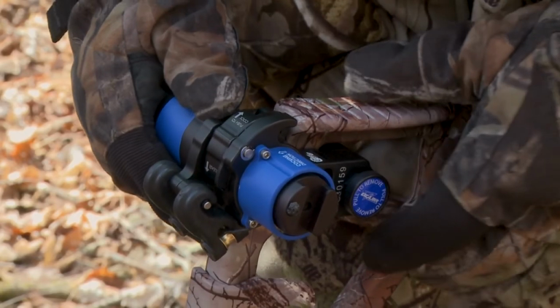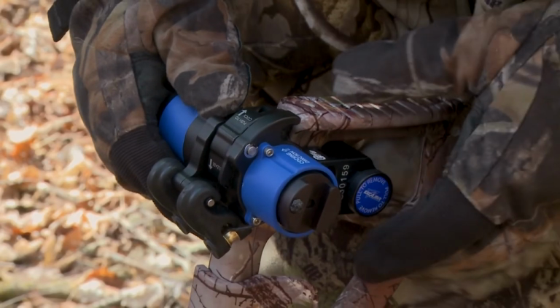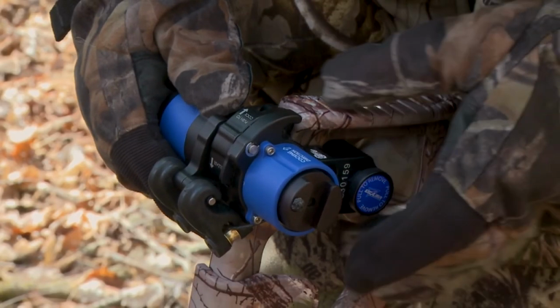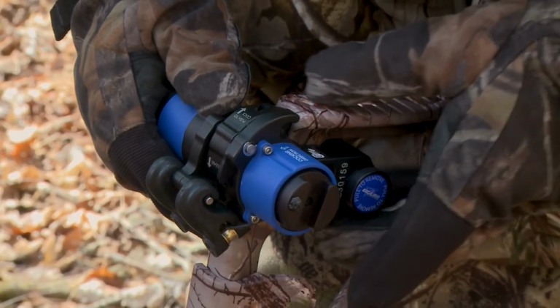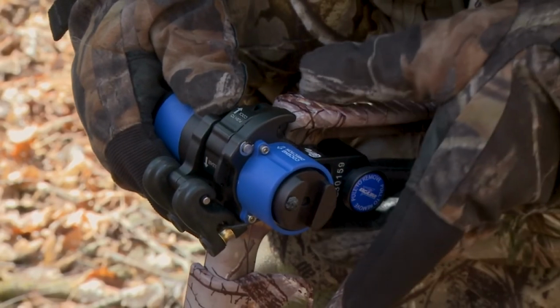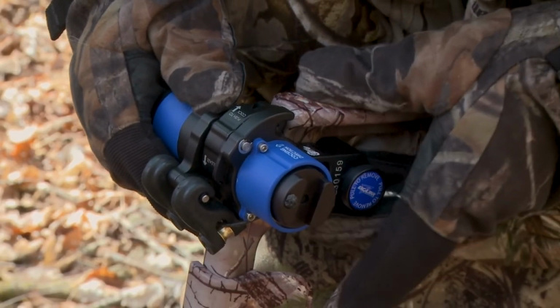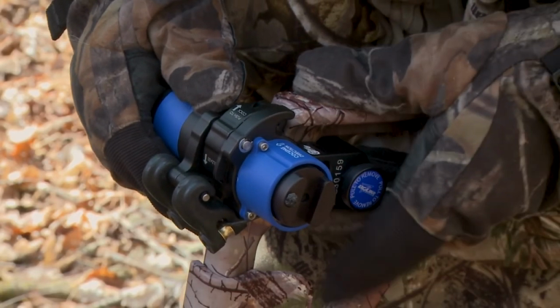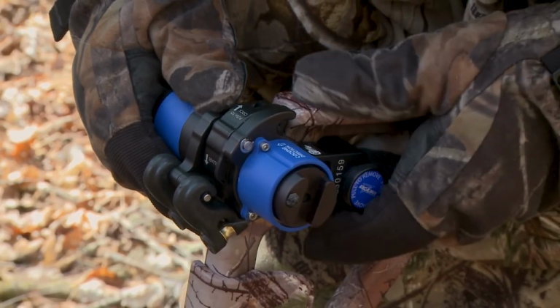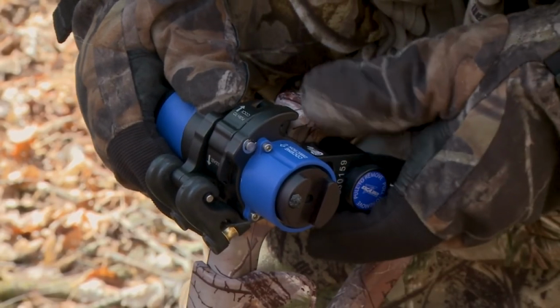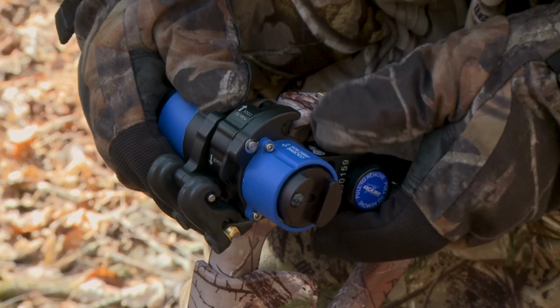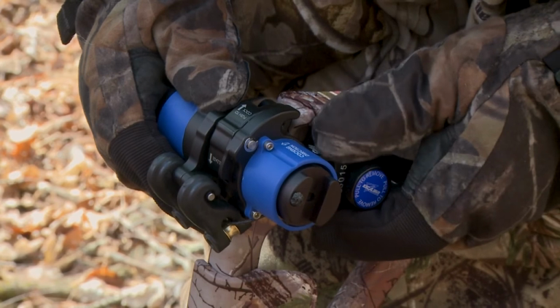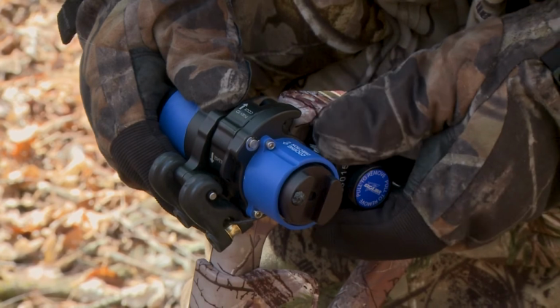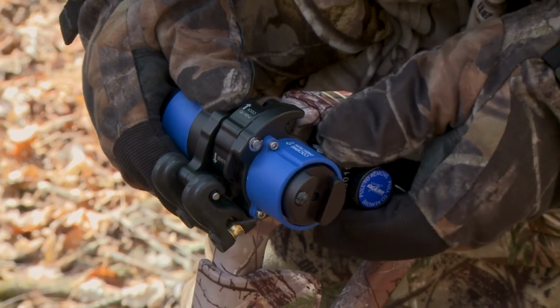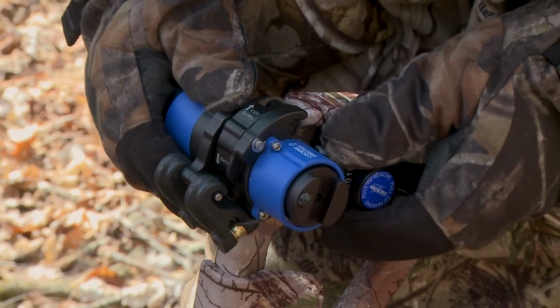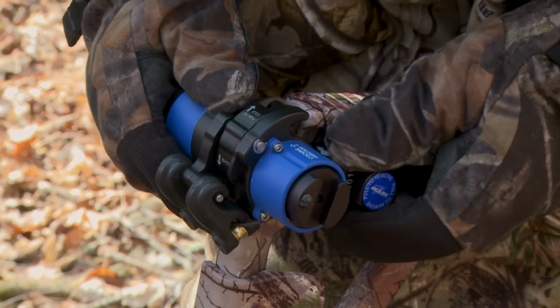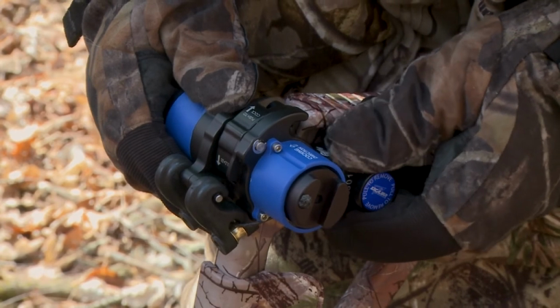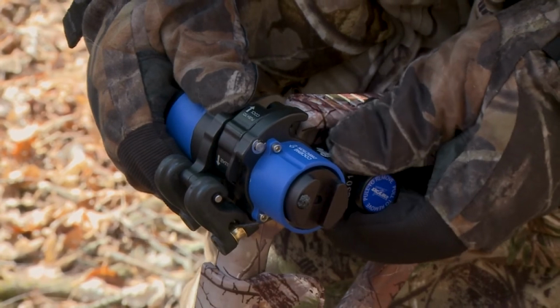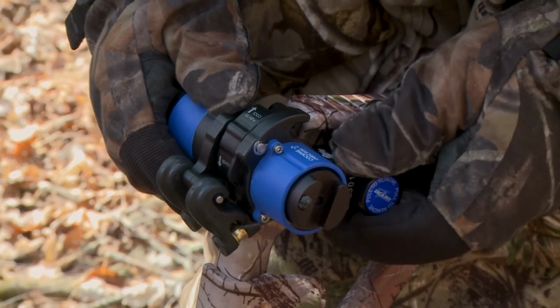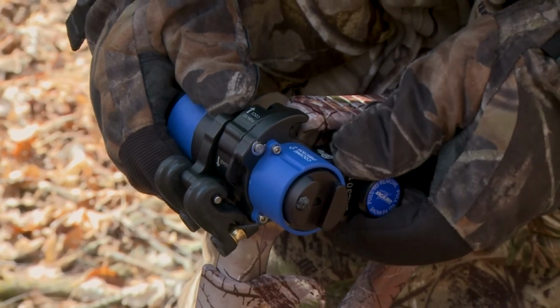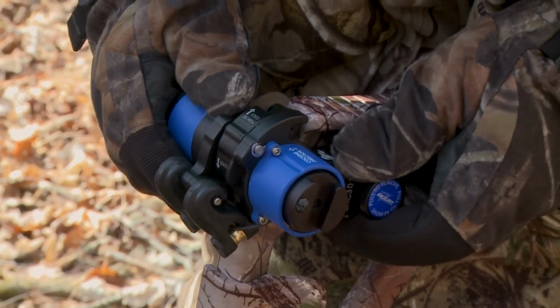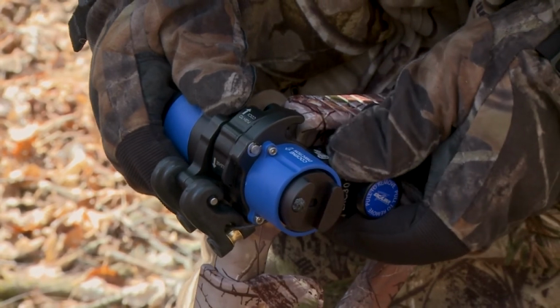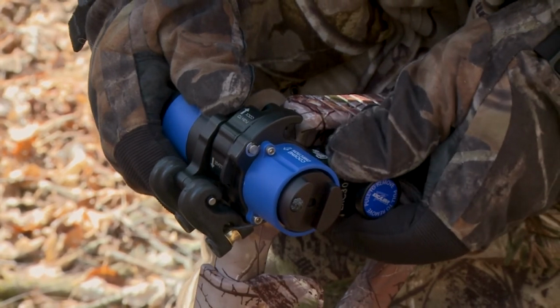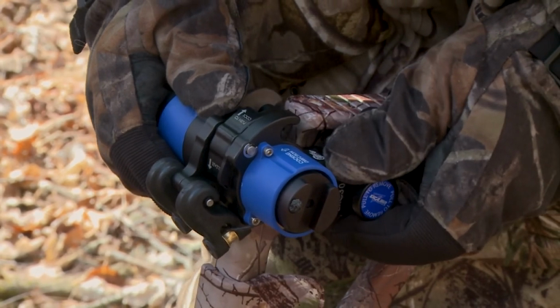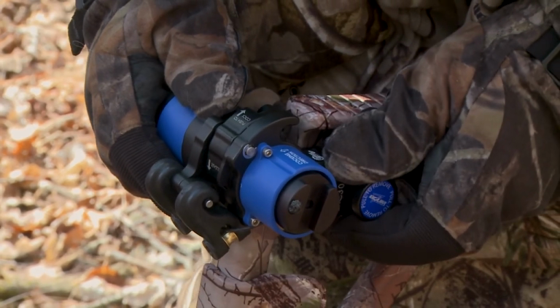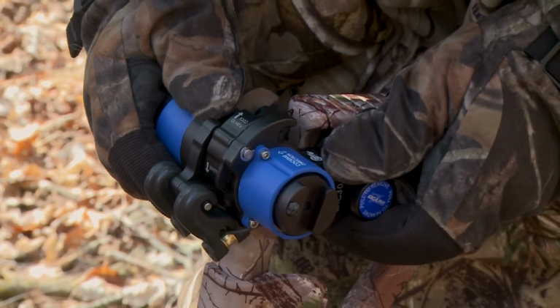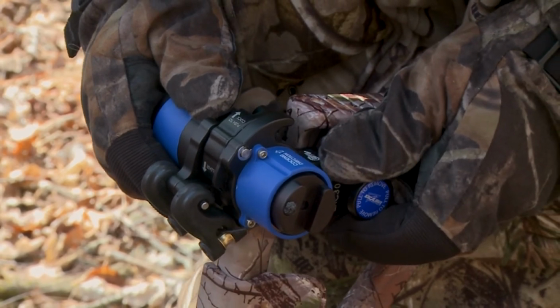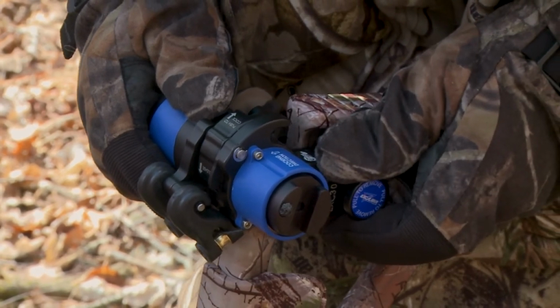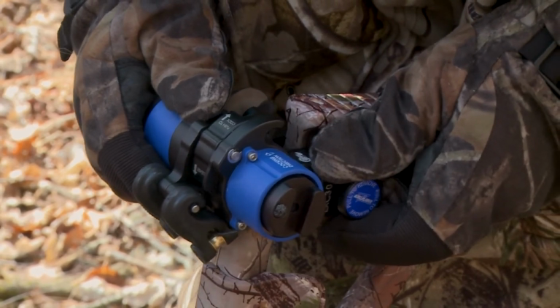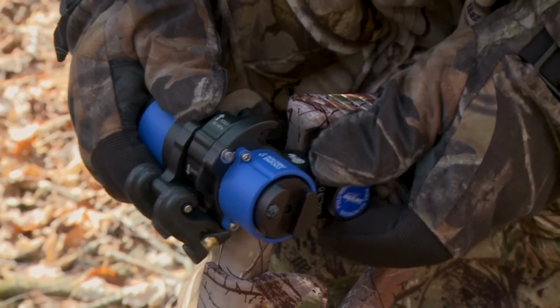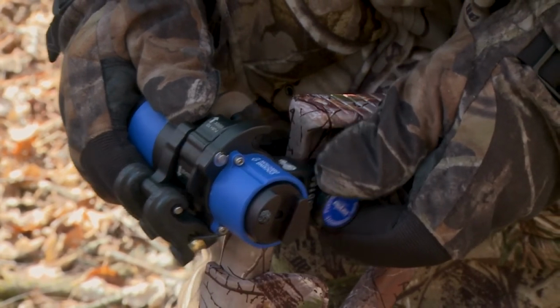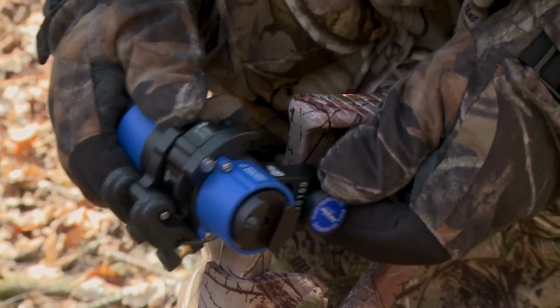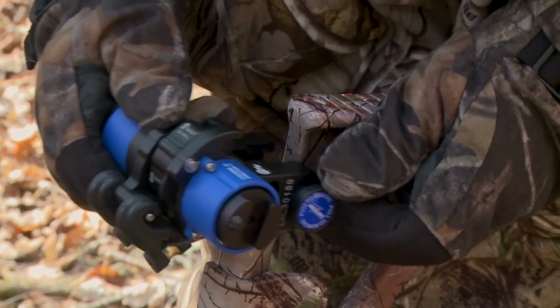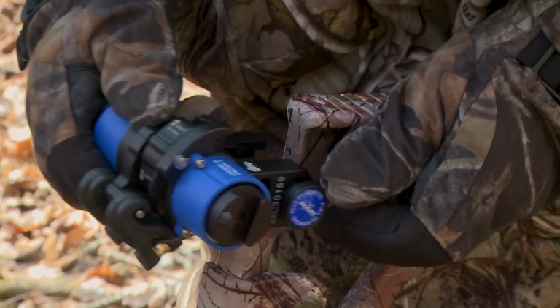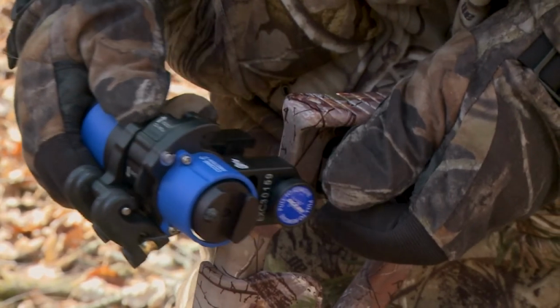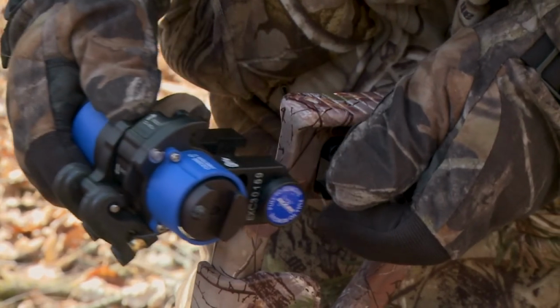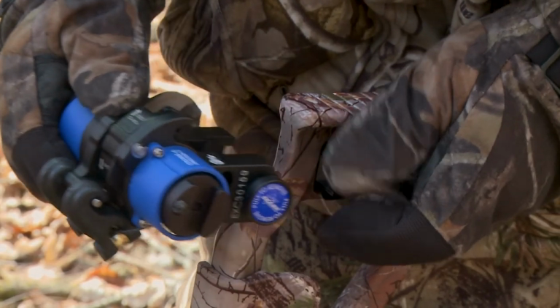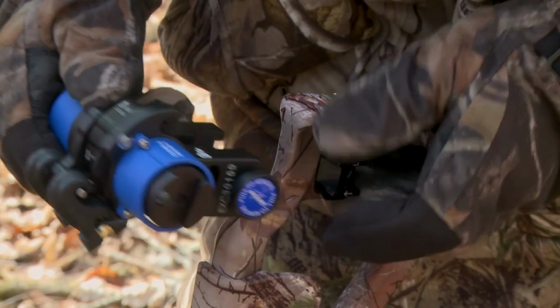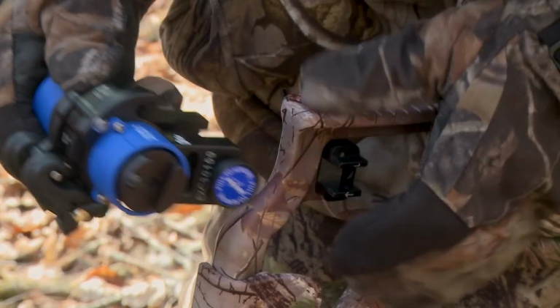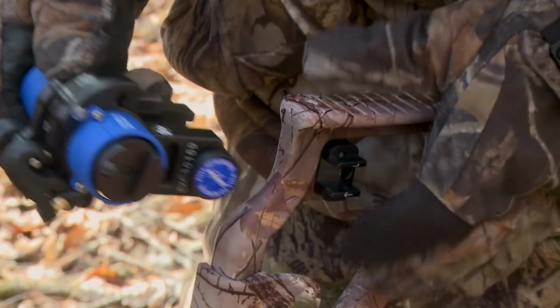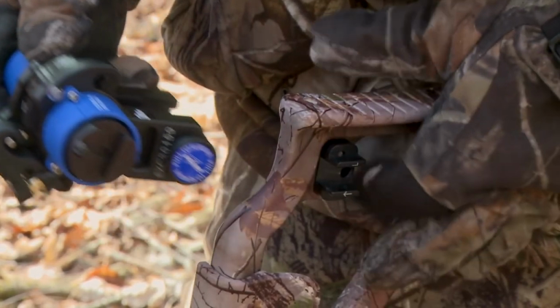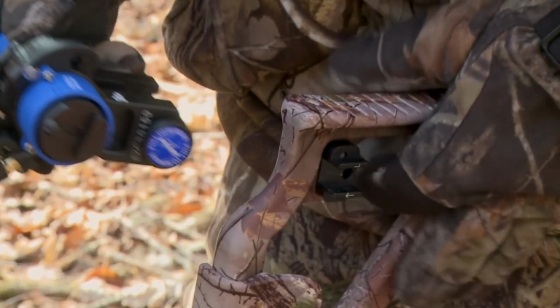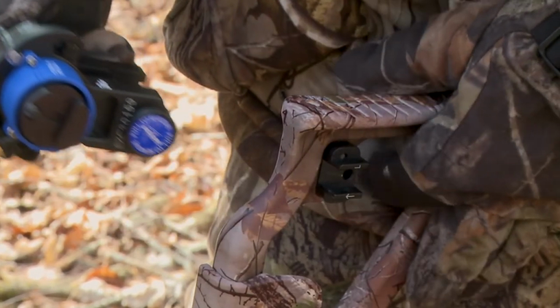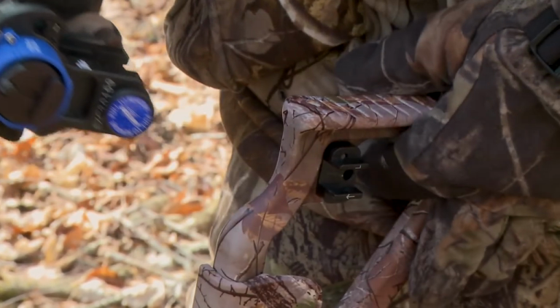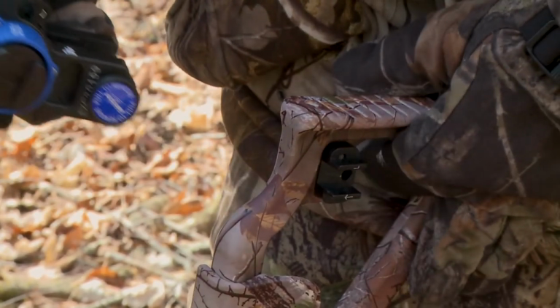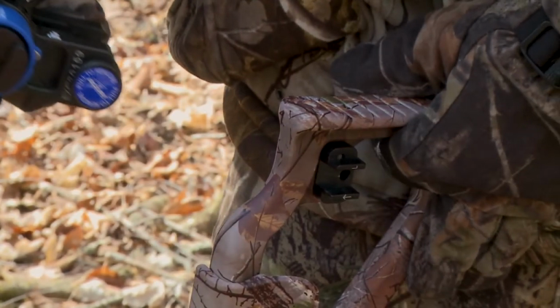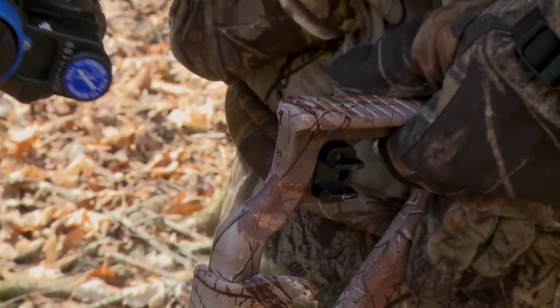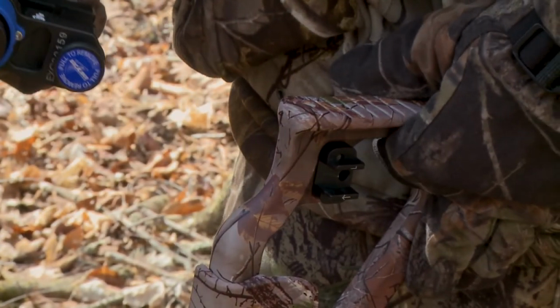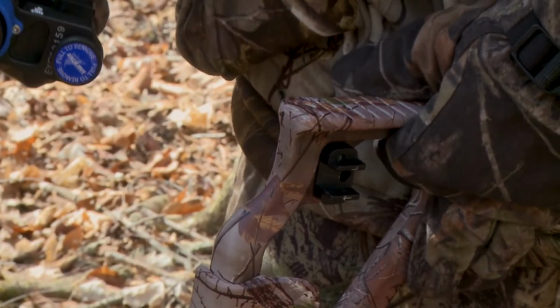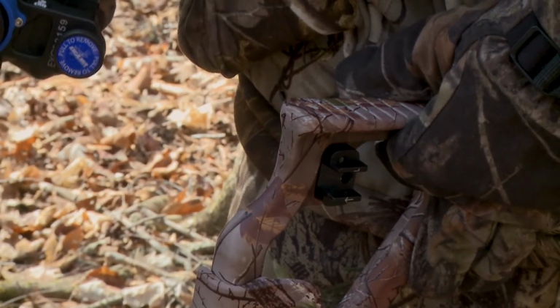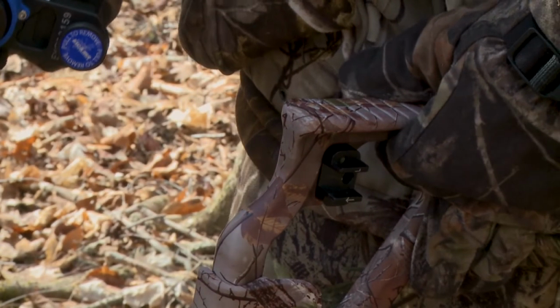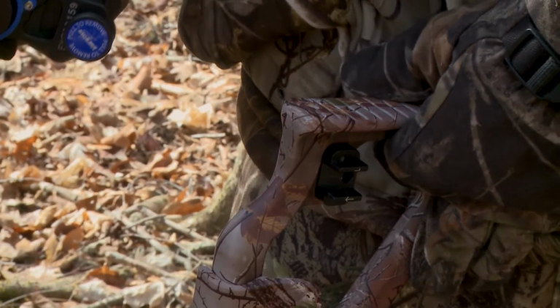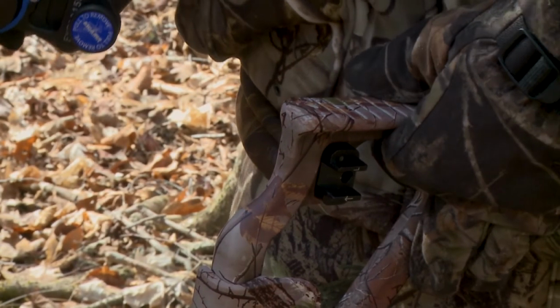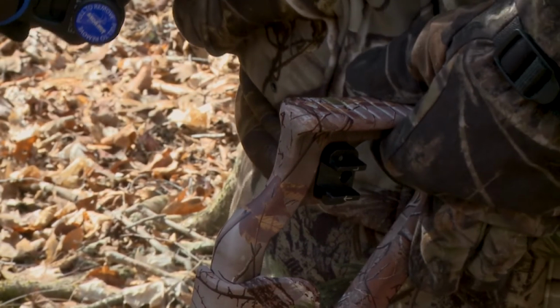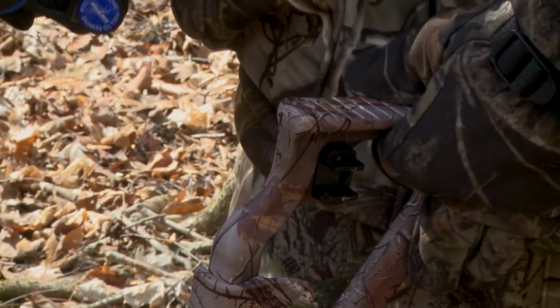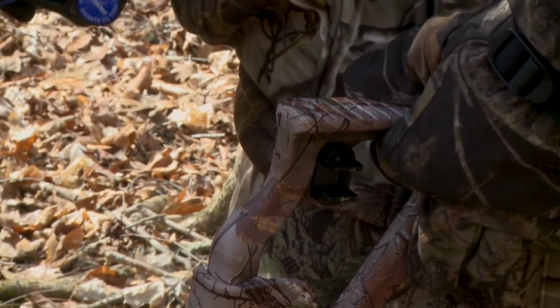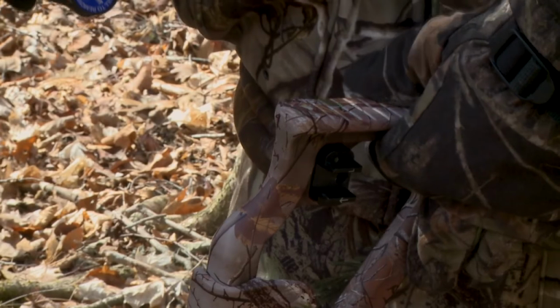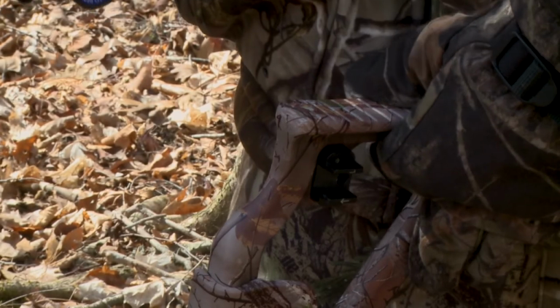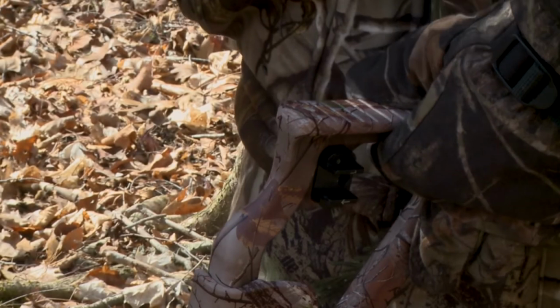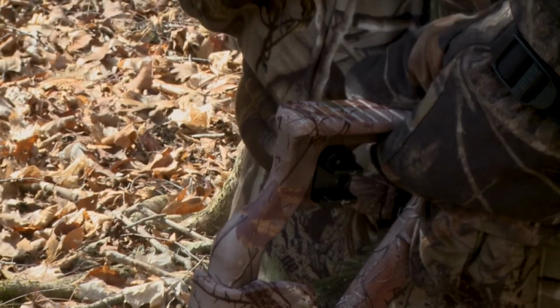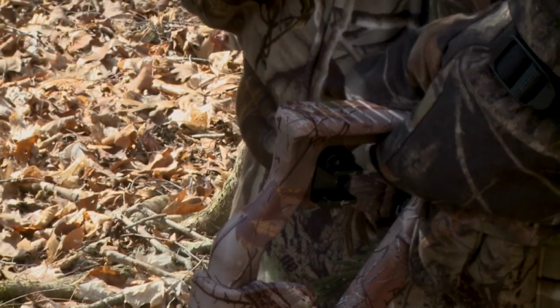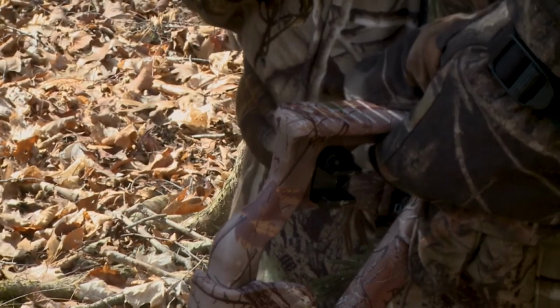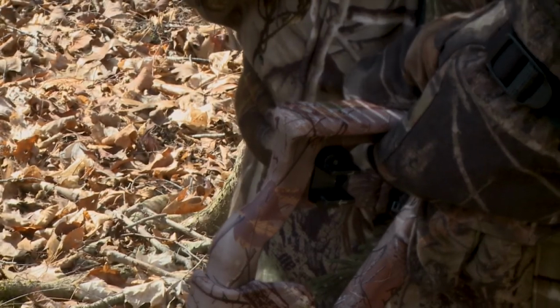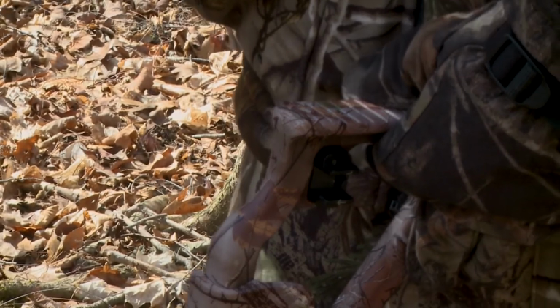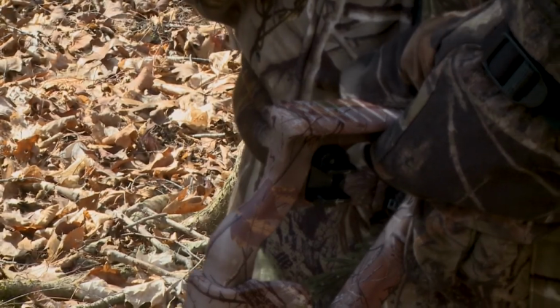Remove the charger EXT crank by pulling the locking button out, located on the left side. Slide the charger EXT out of the bracket.